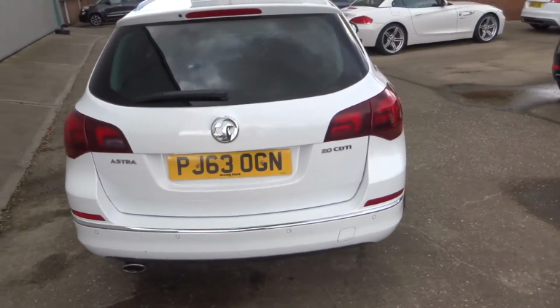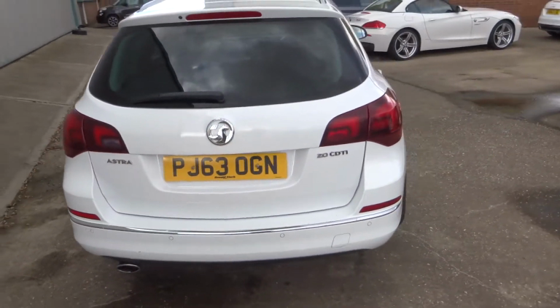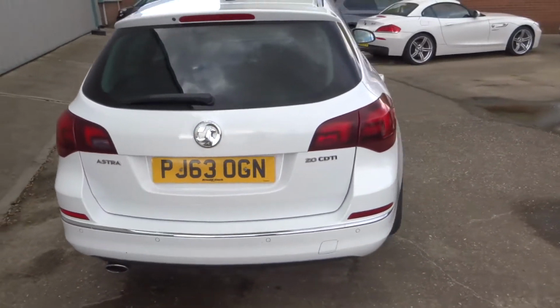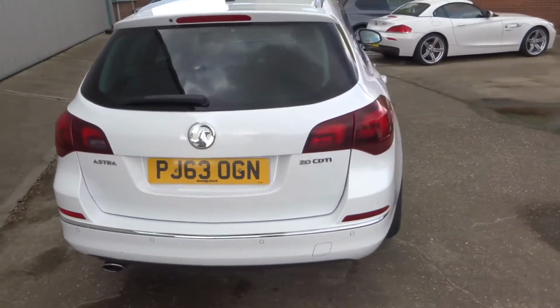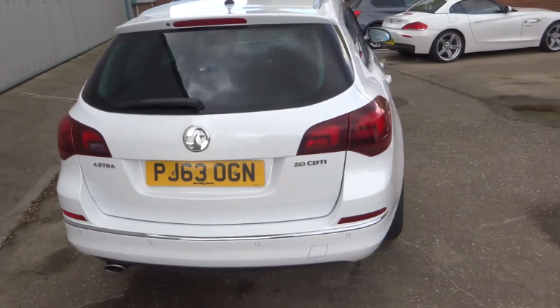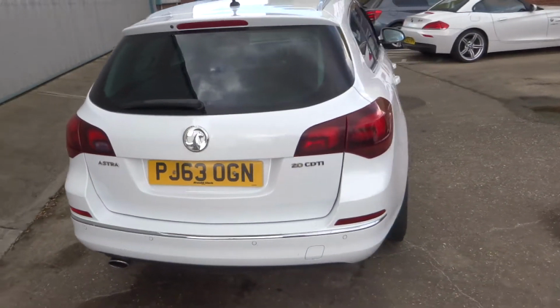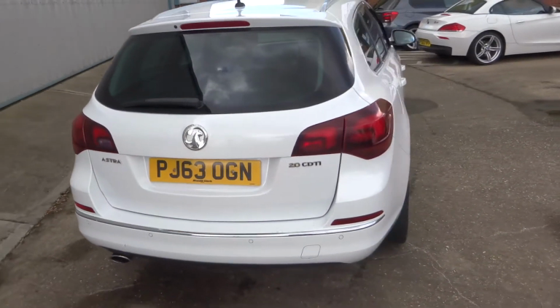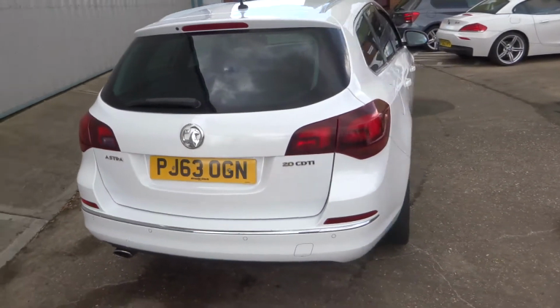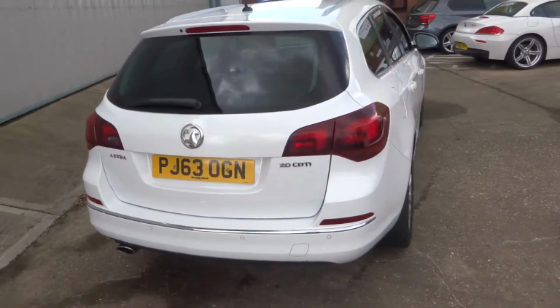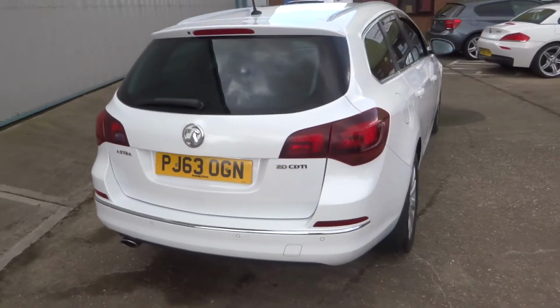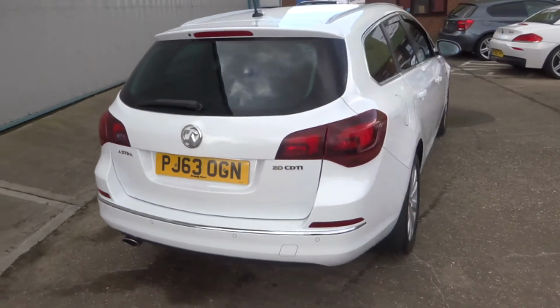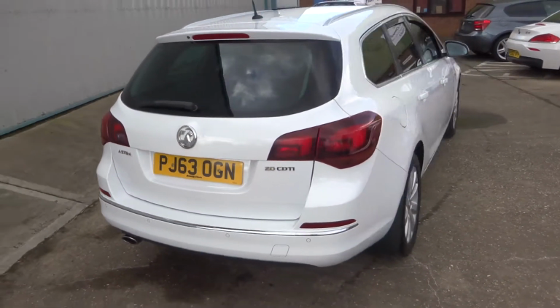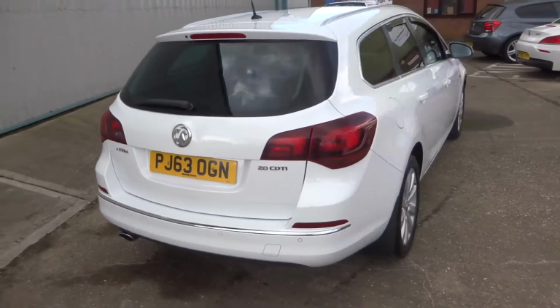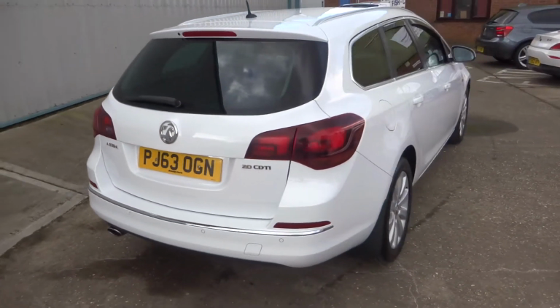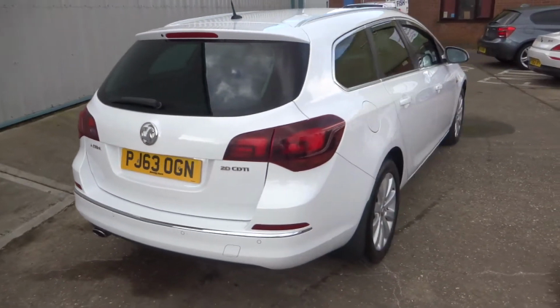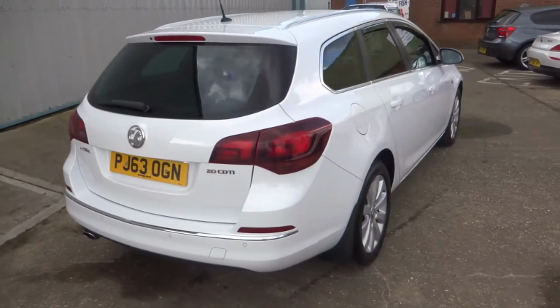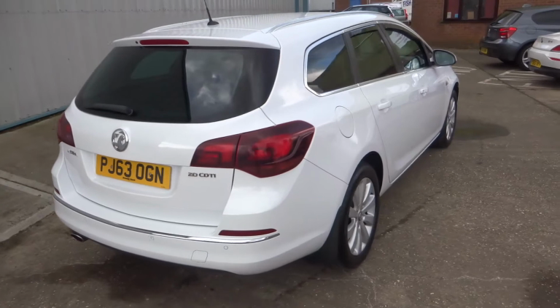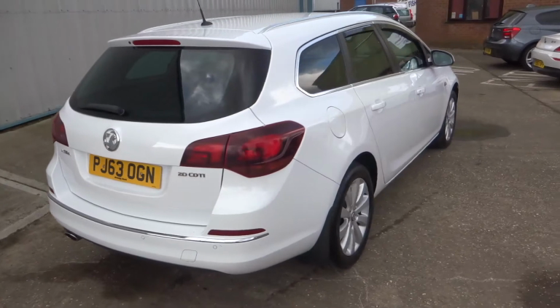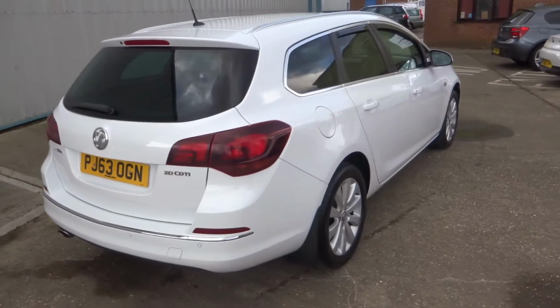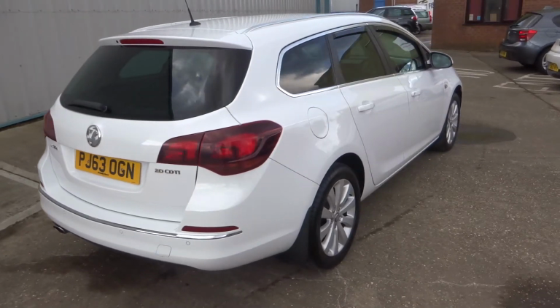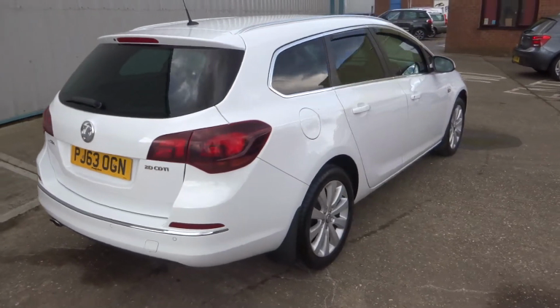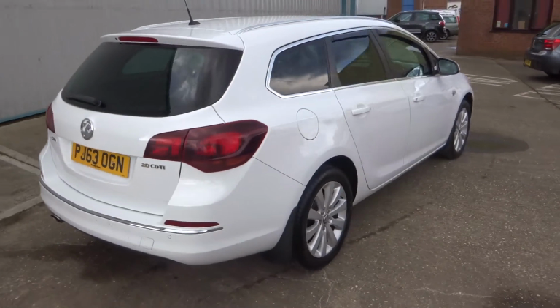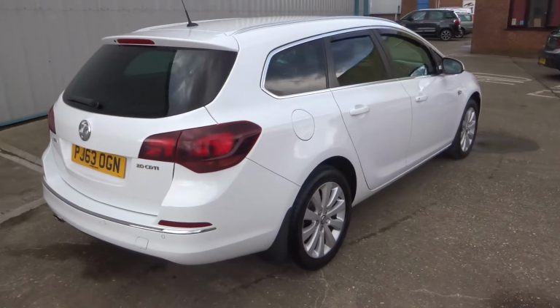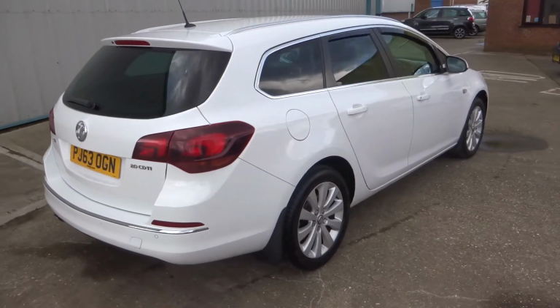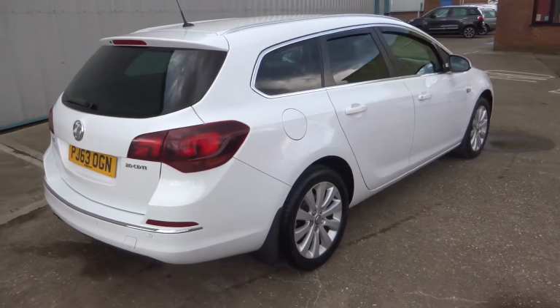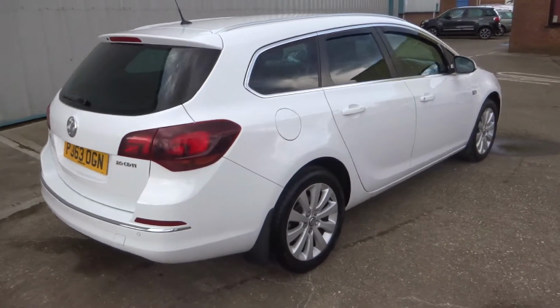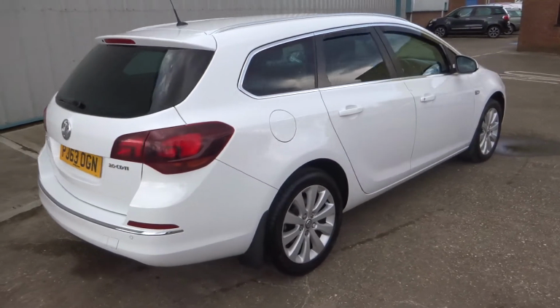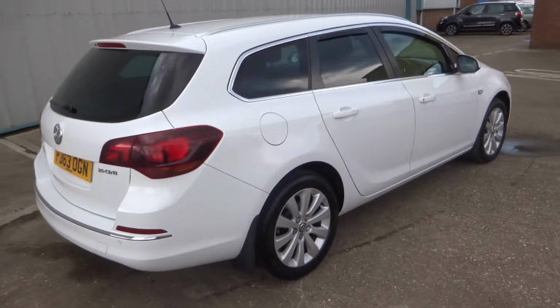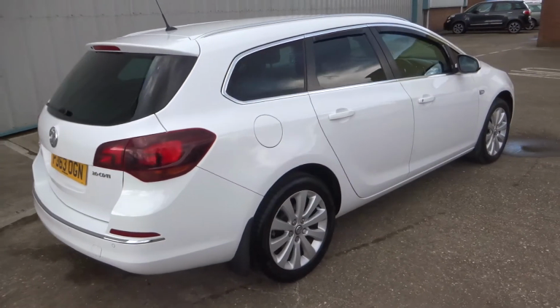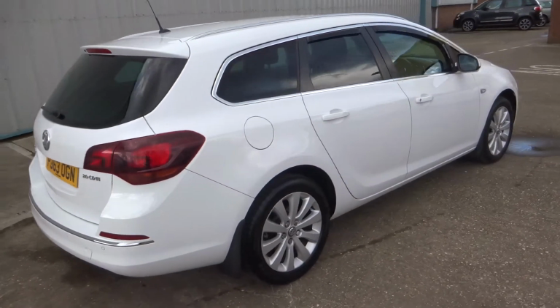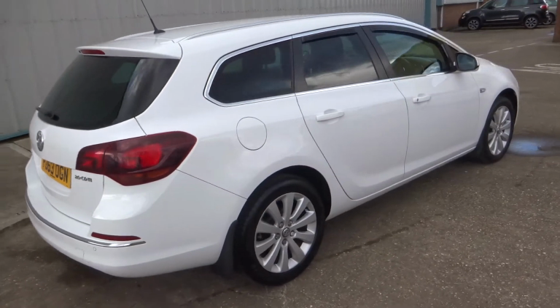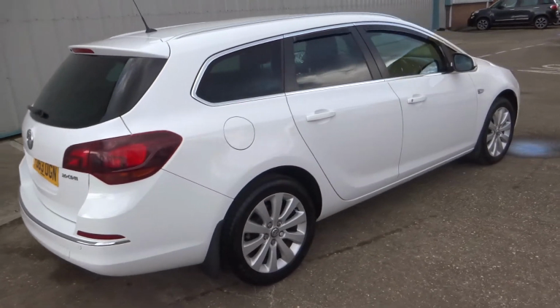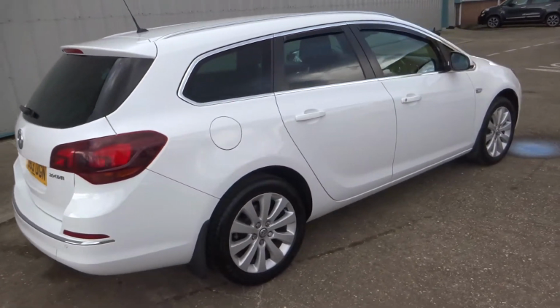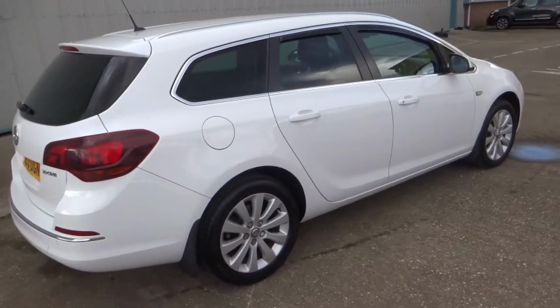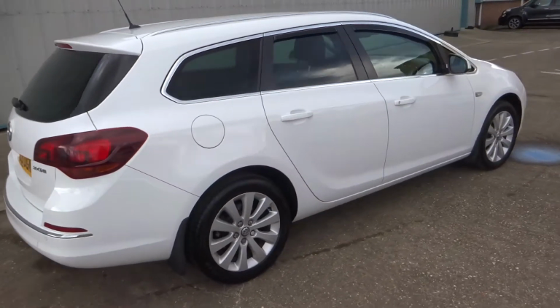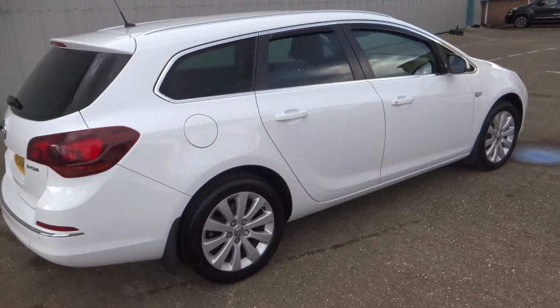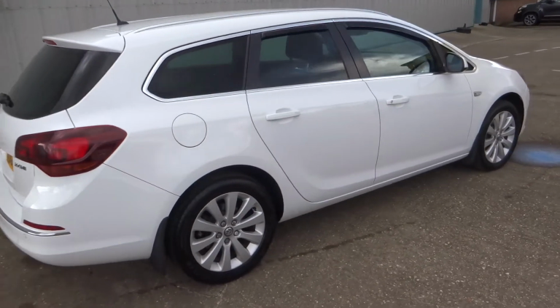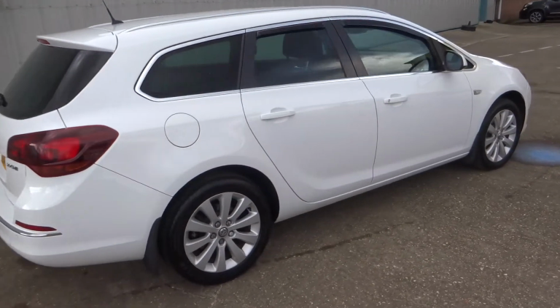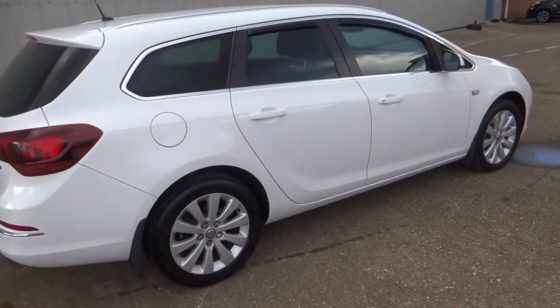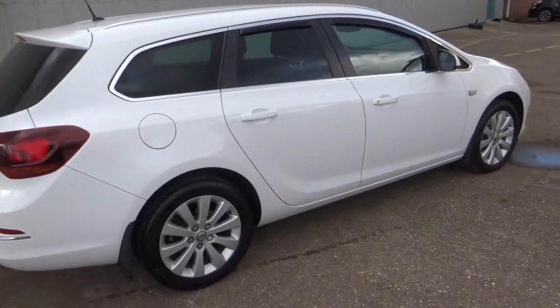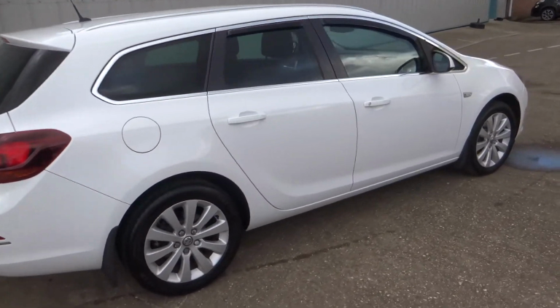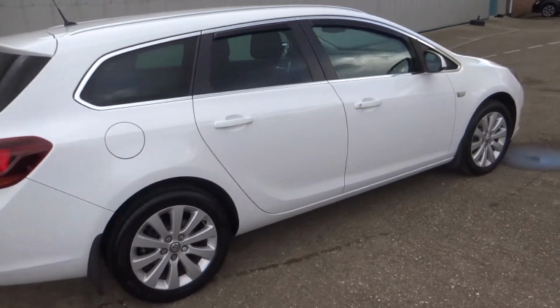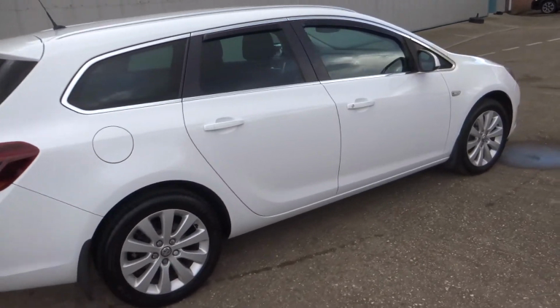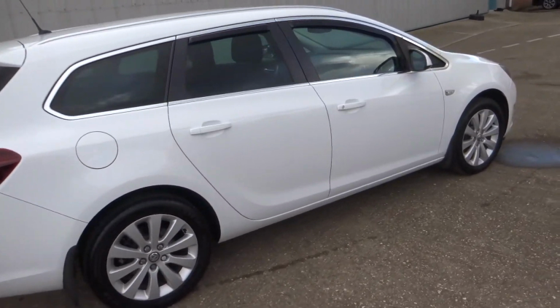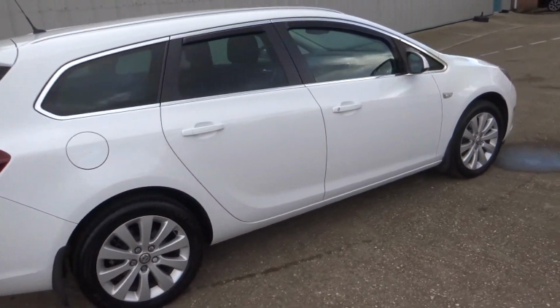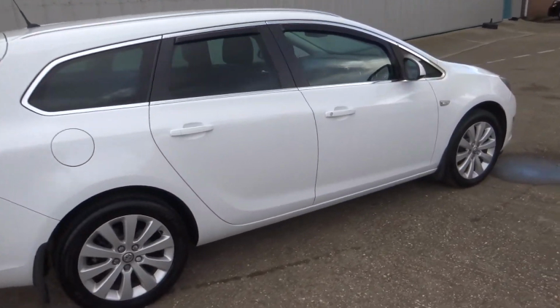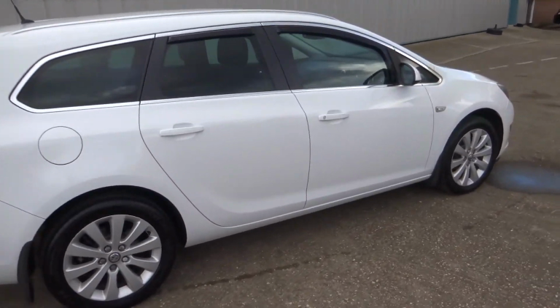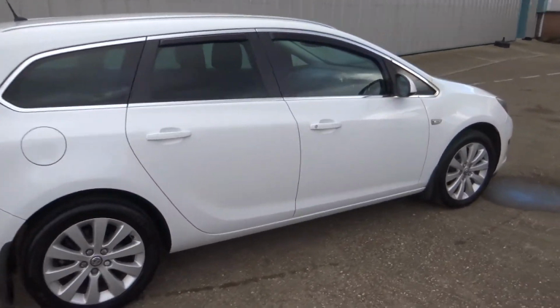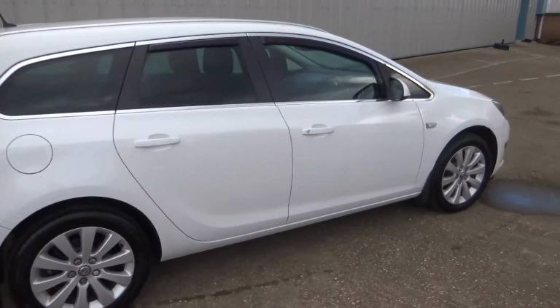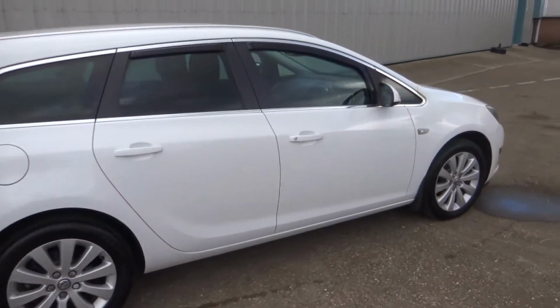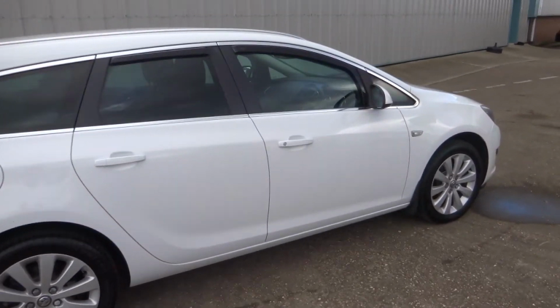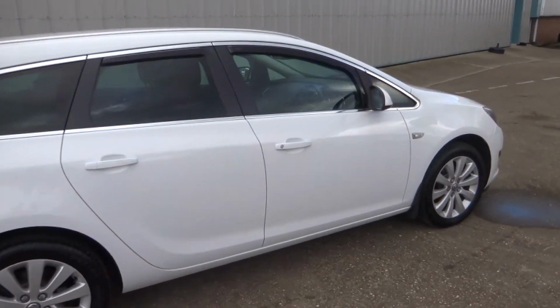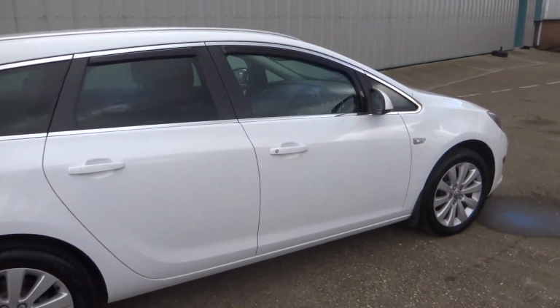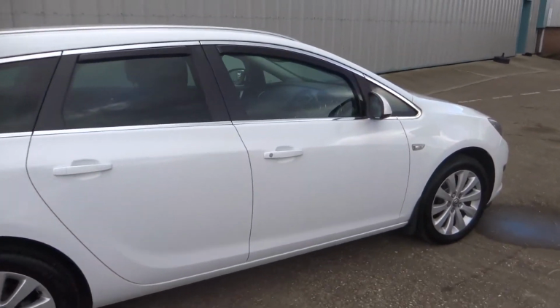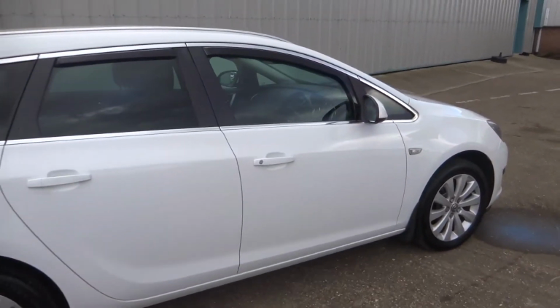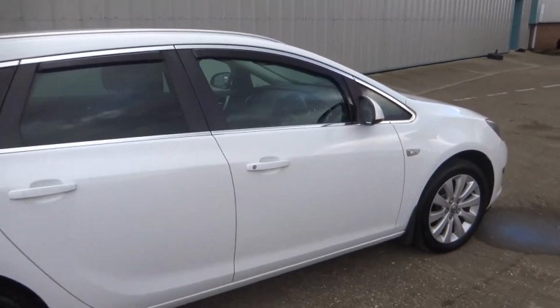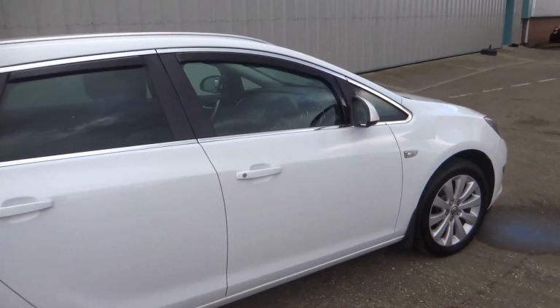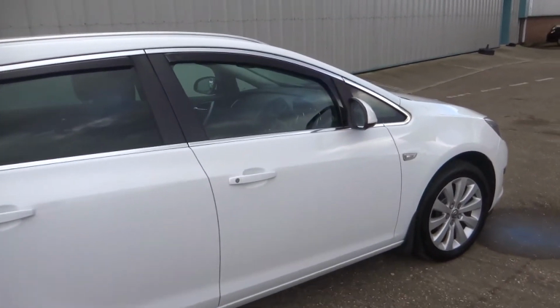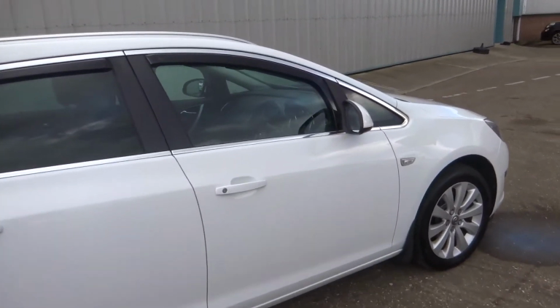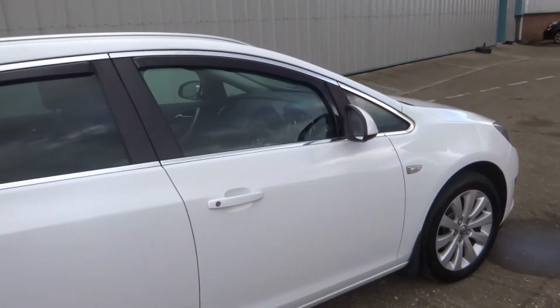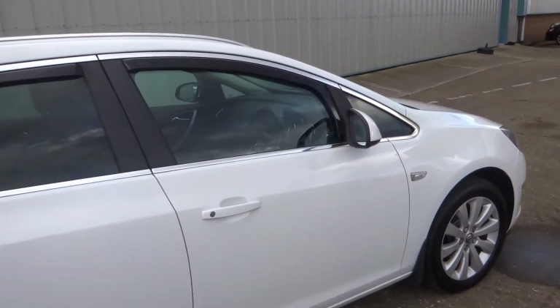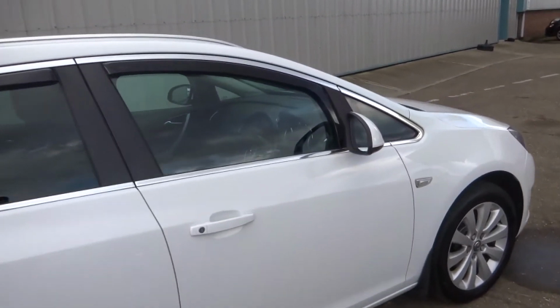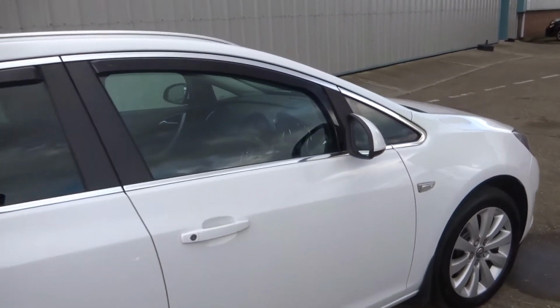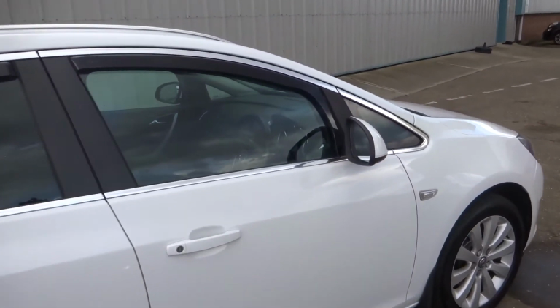It really is a lovely example here, with 63,000 miles and a full service history, mainly from Vauxhall.